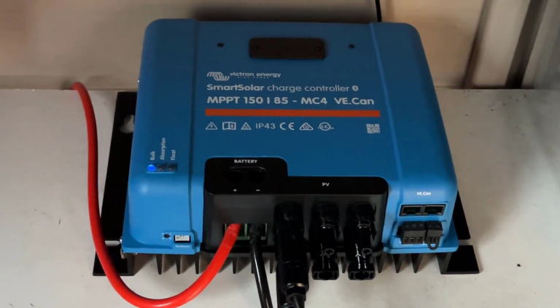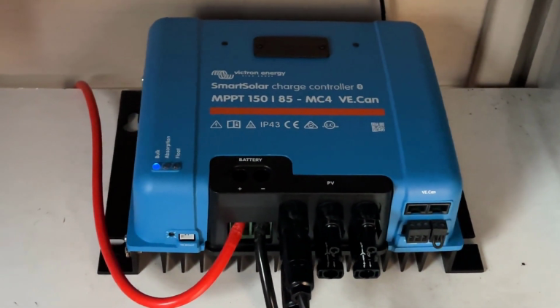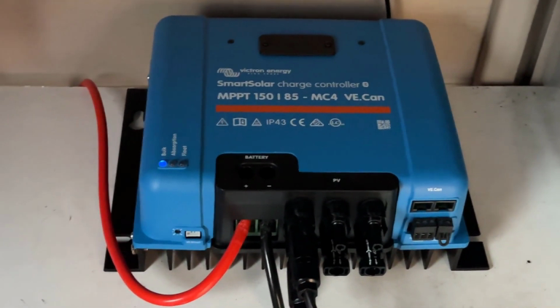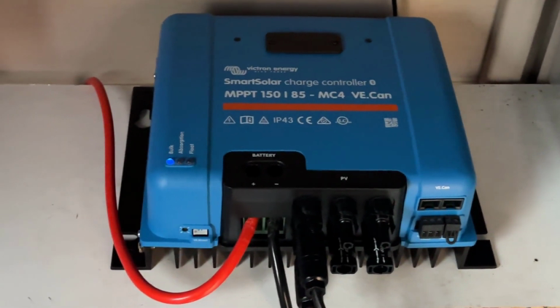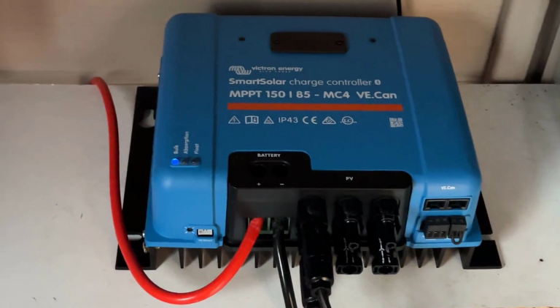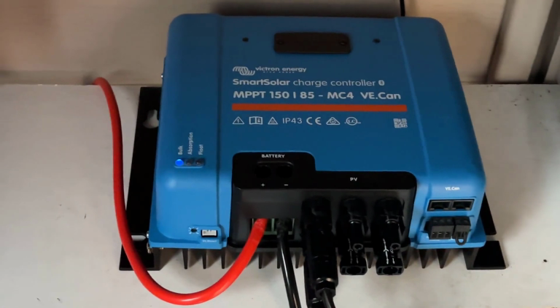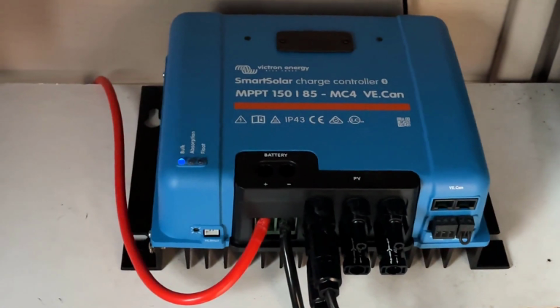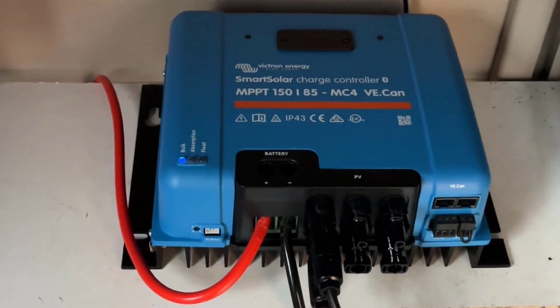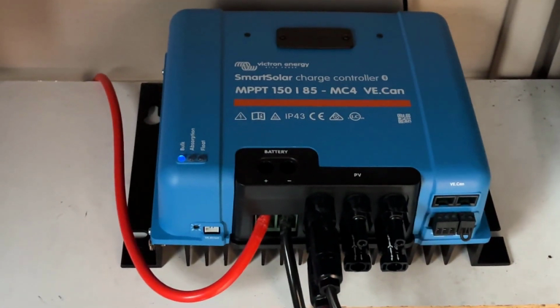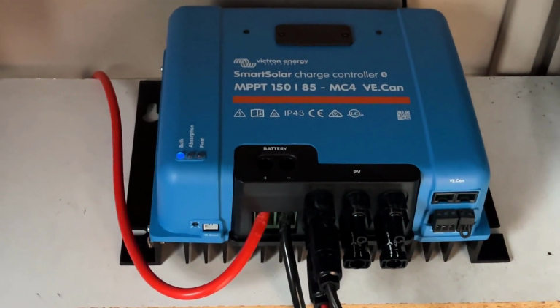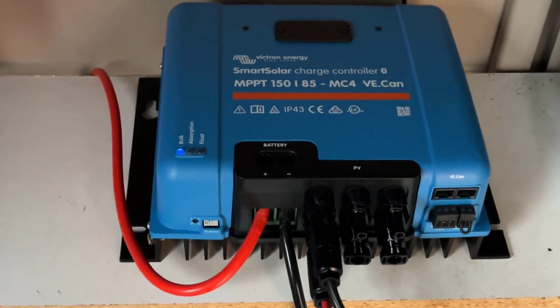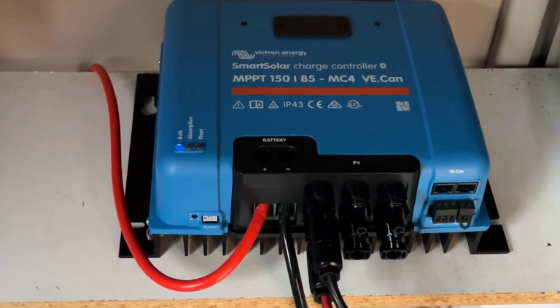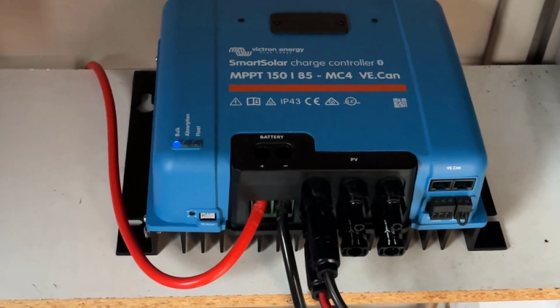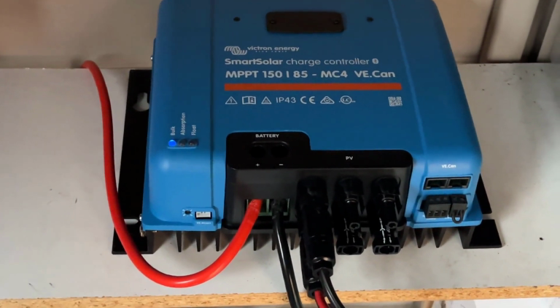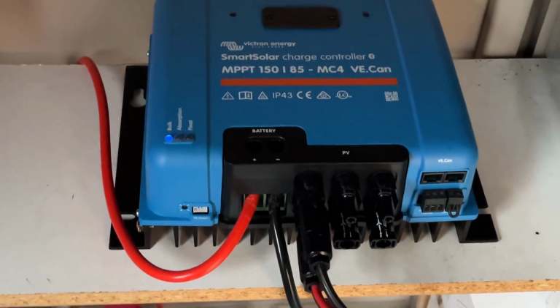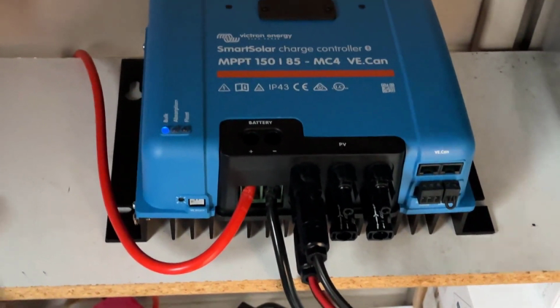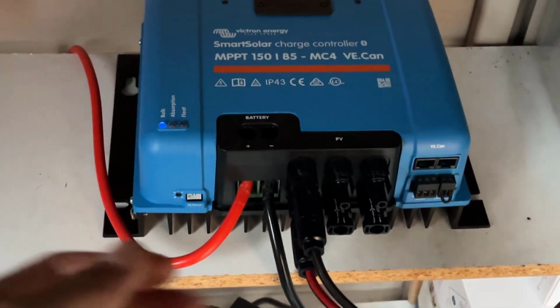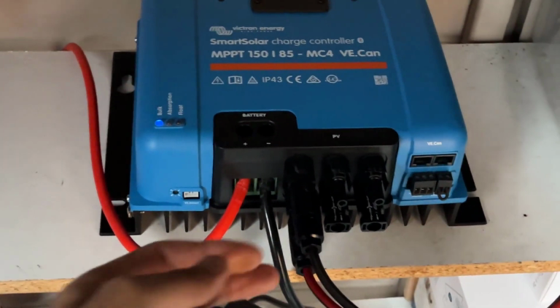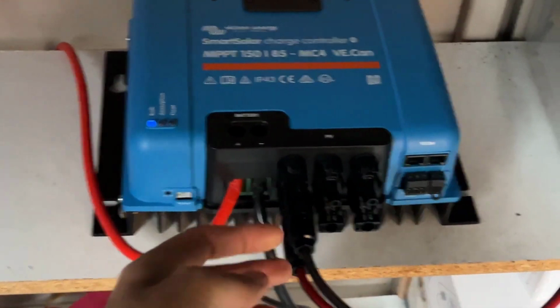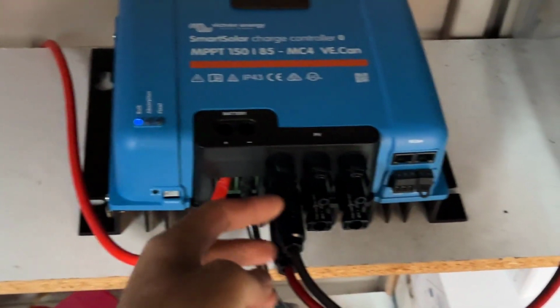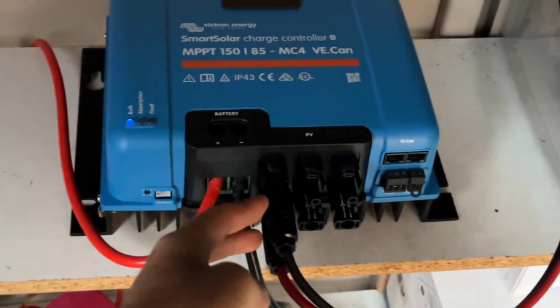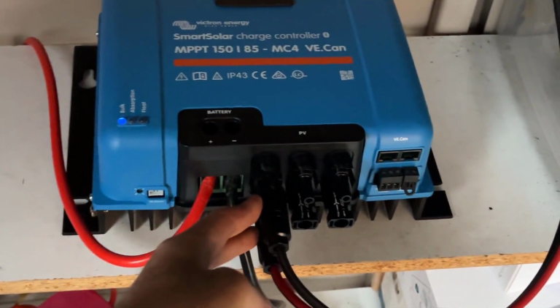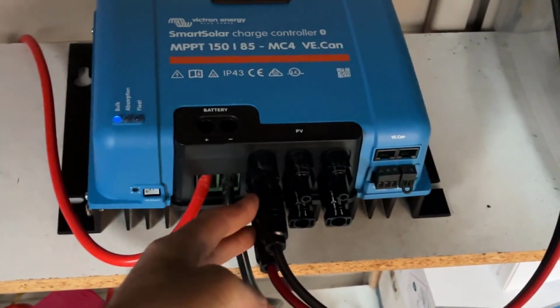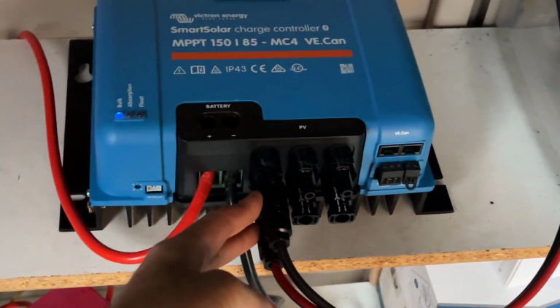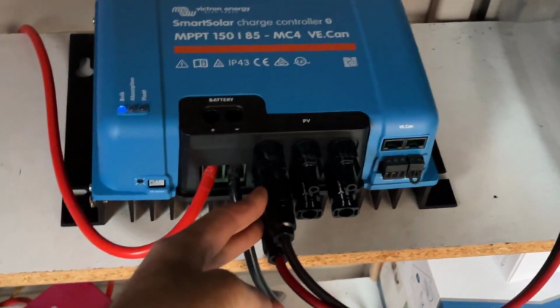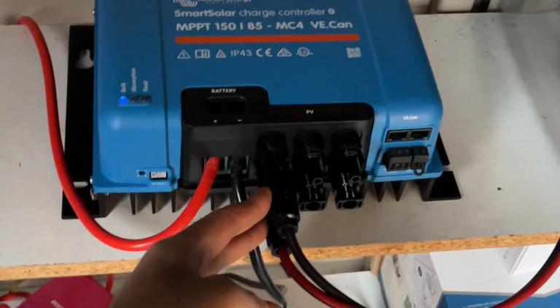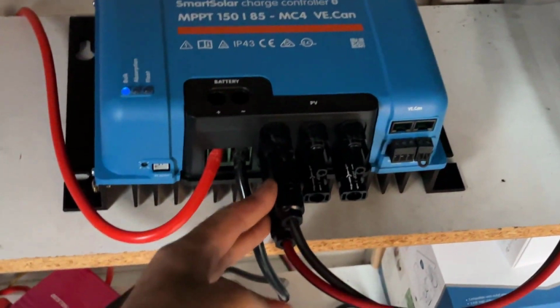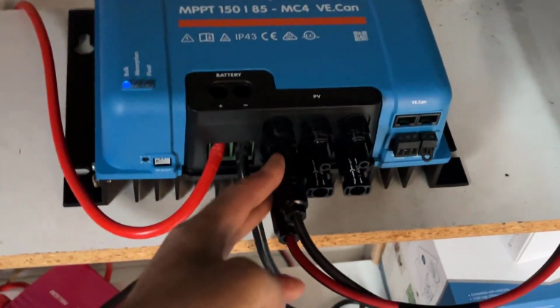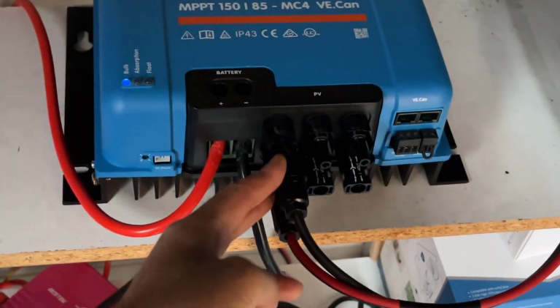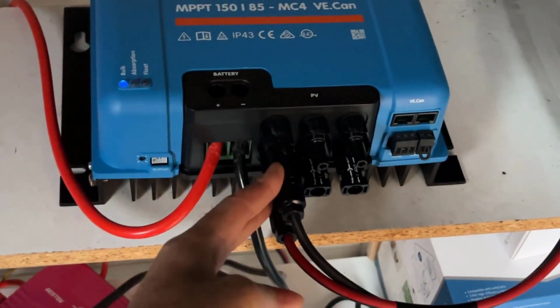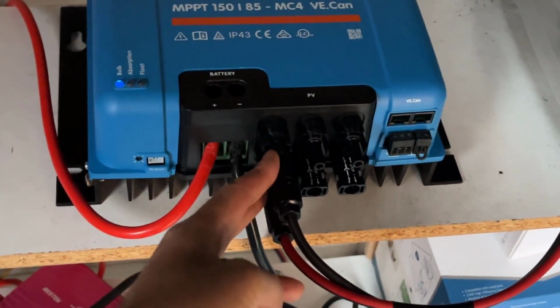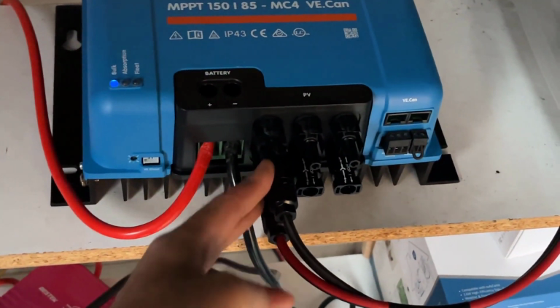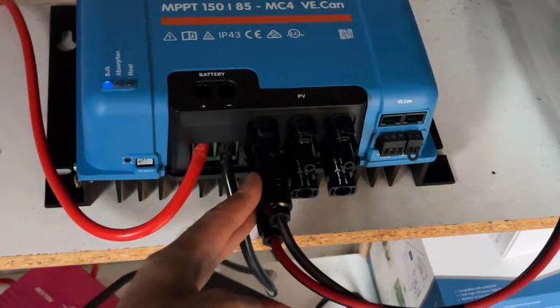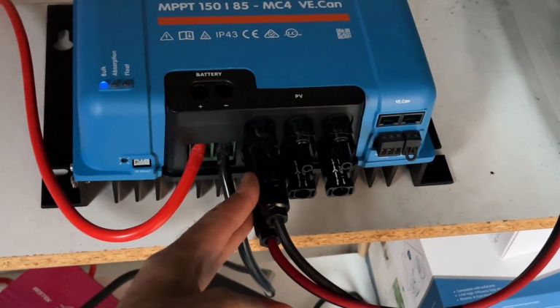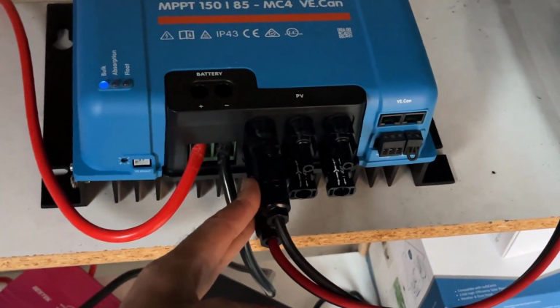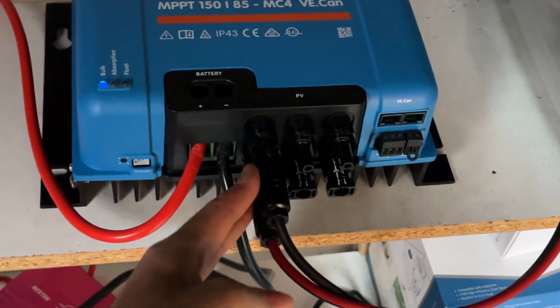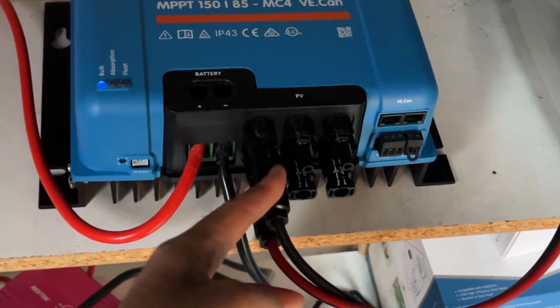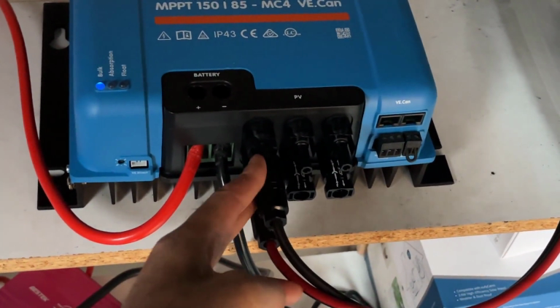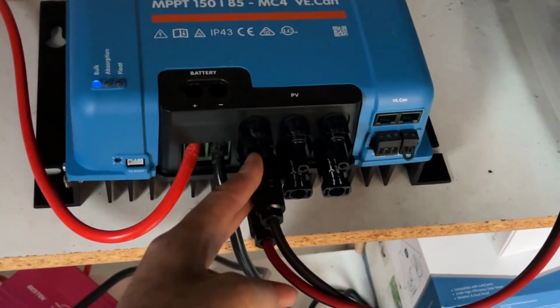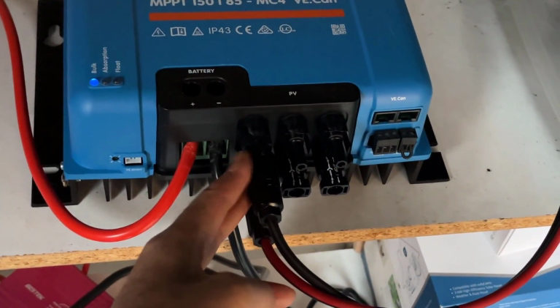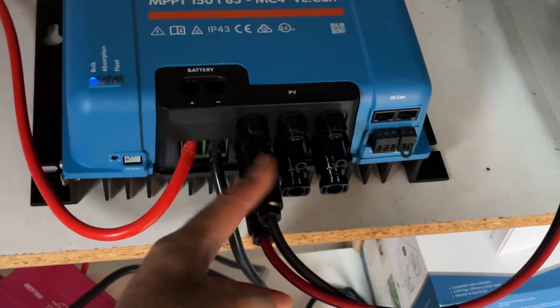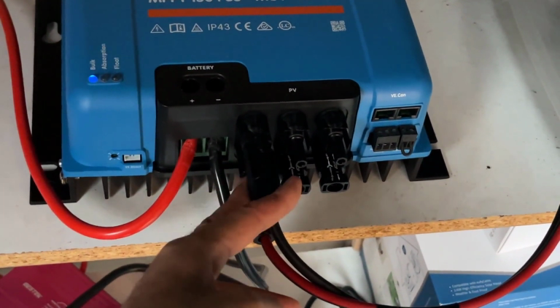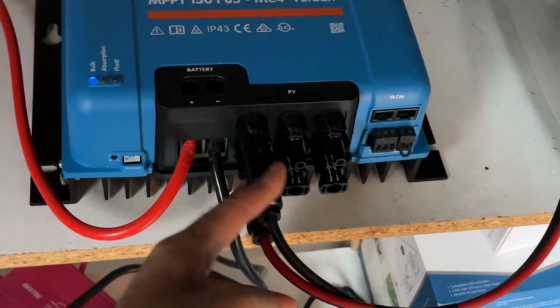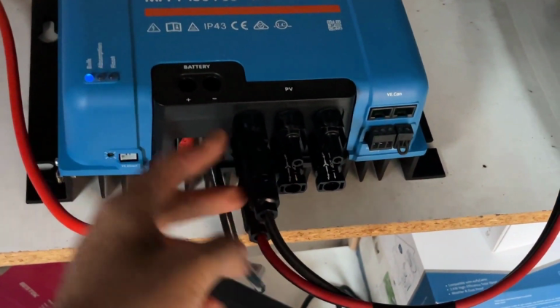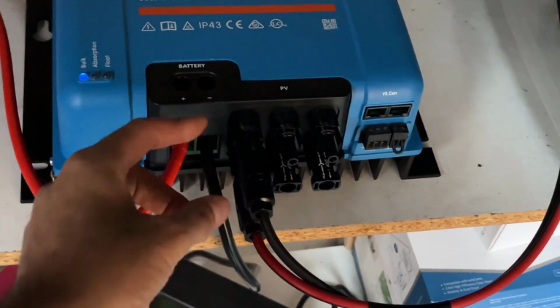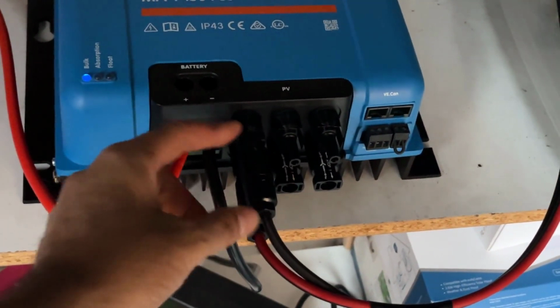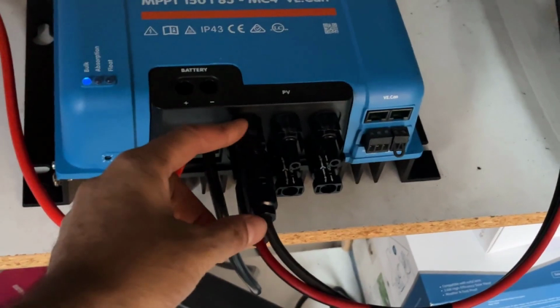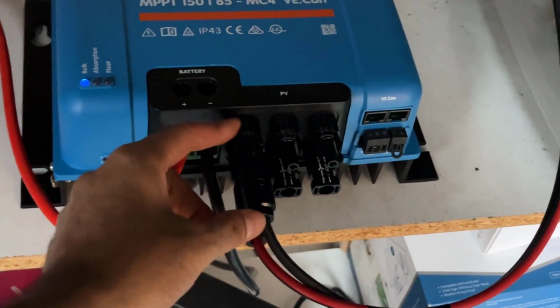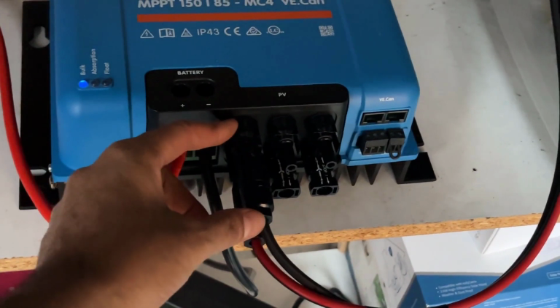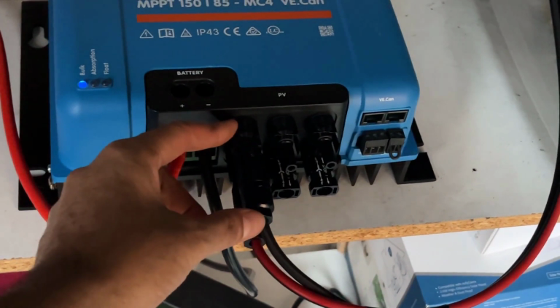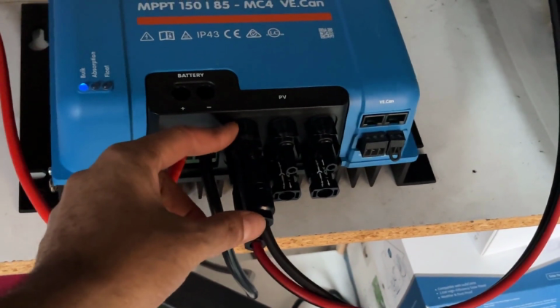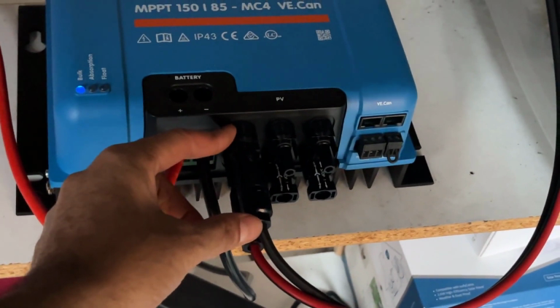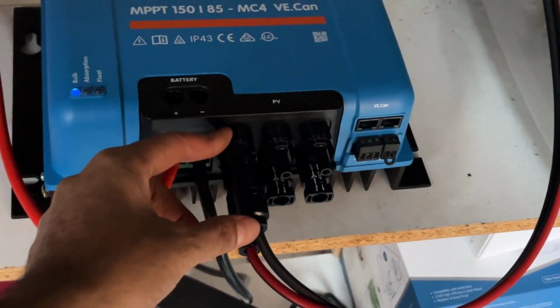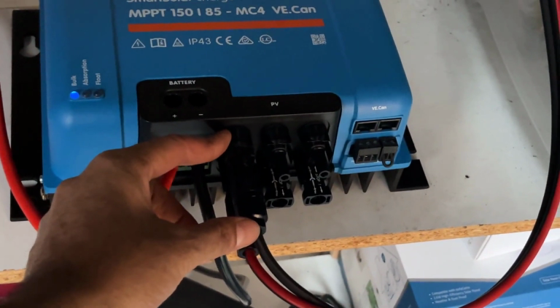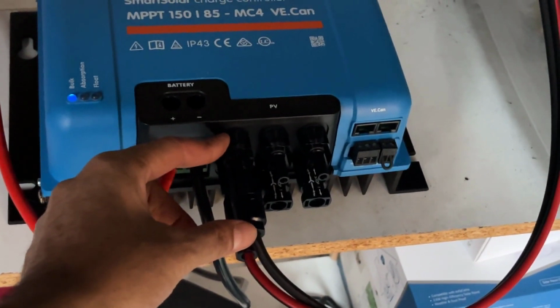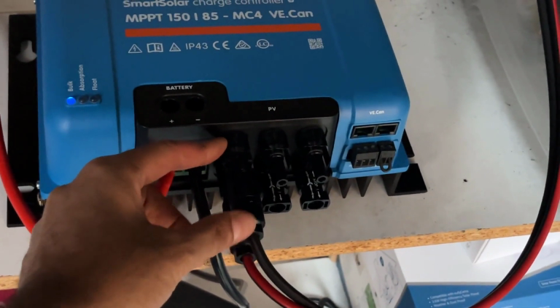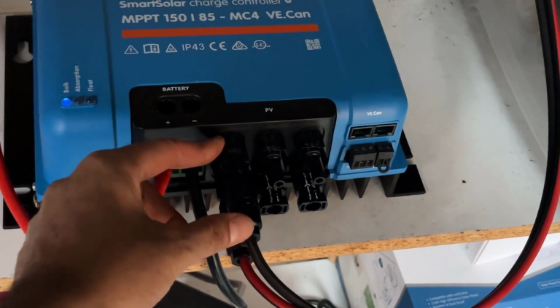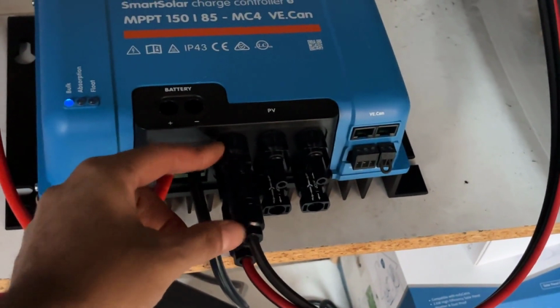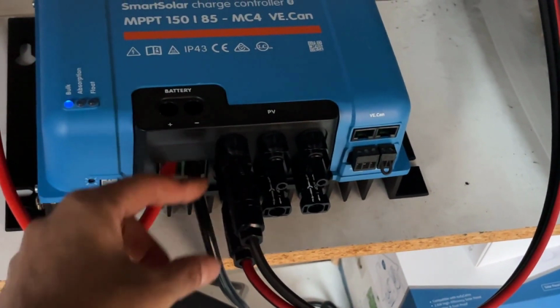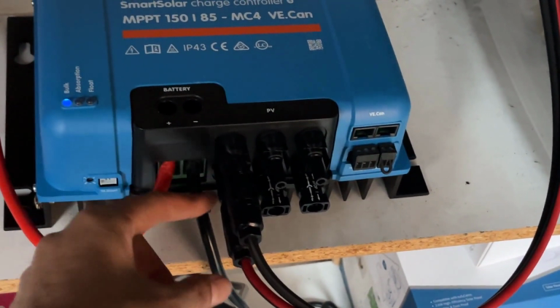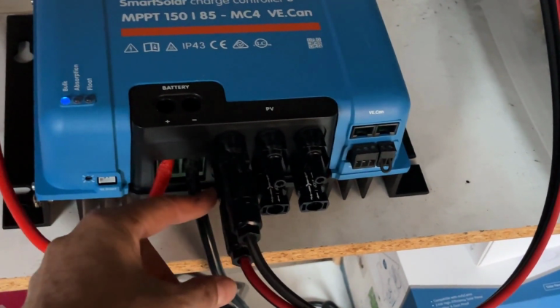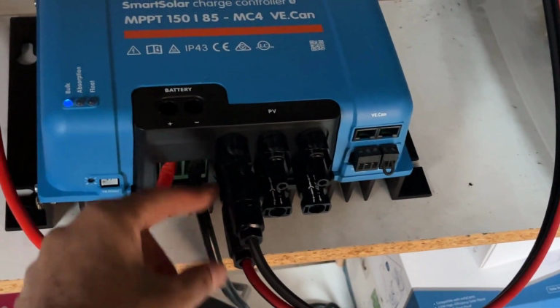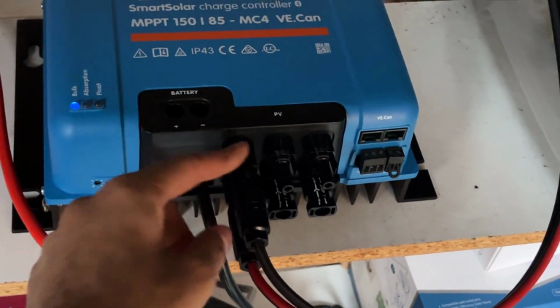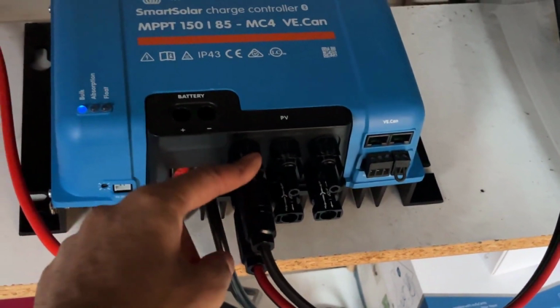So this is our charge controller. We've got the solar panels coming in on these two inputs right here. There are MC4 connectors right there.